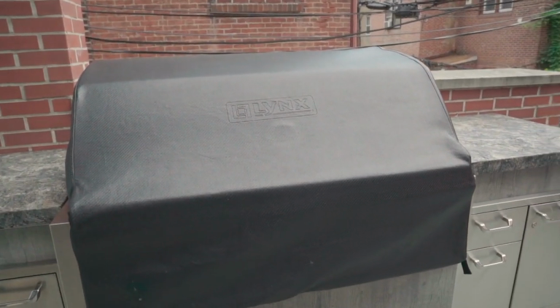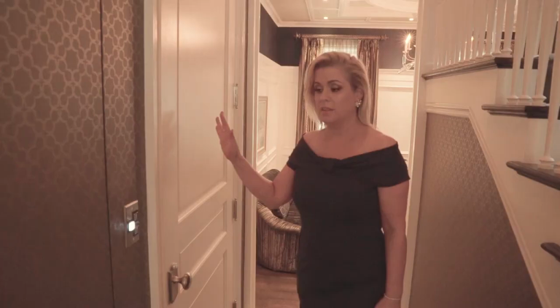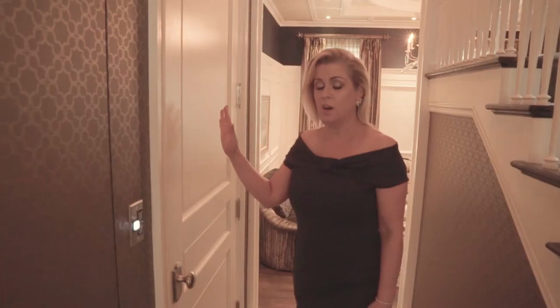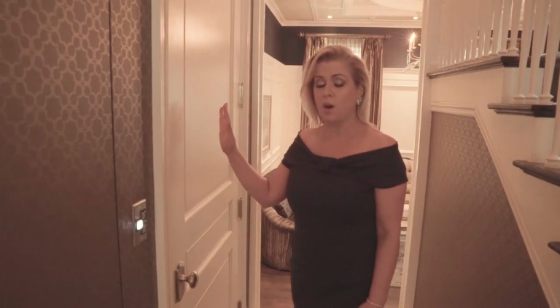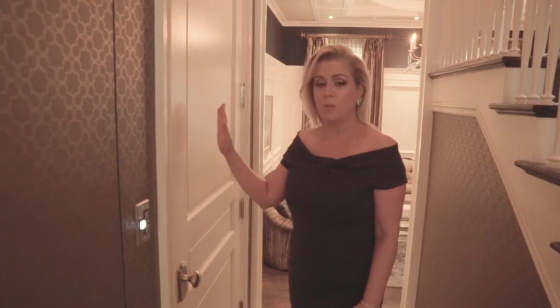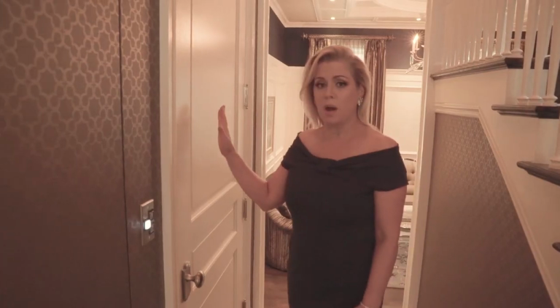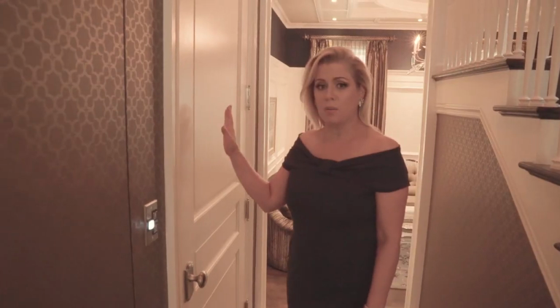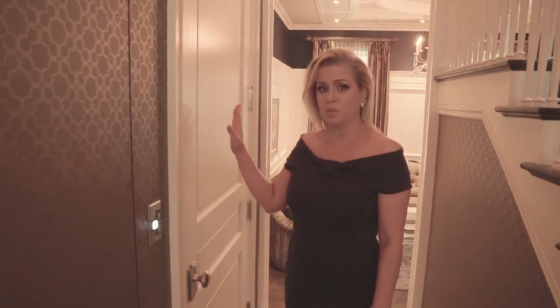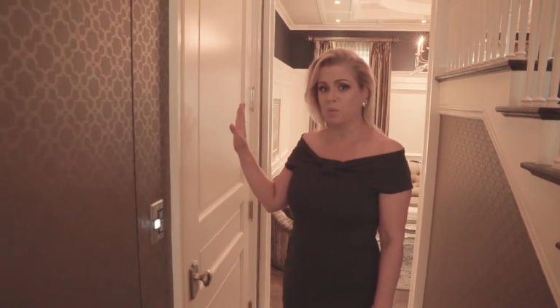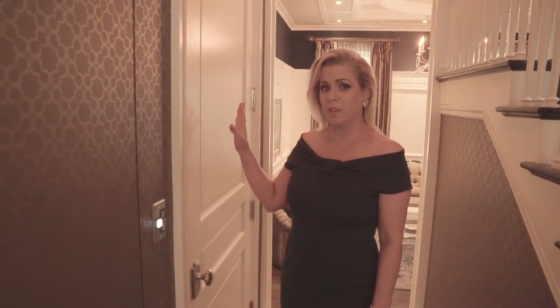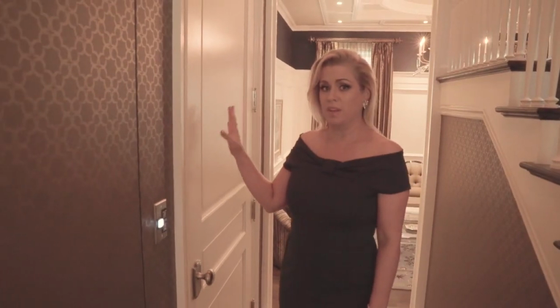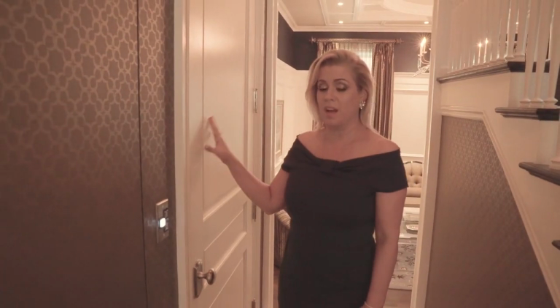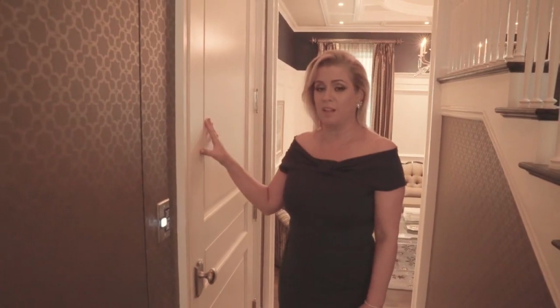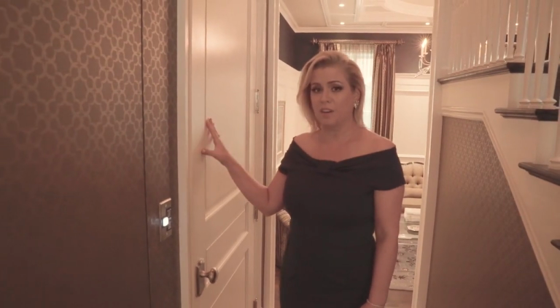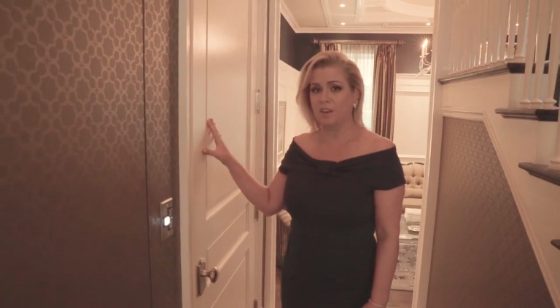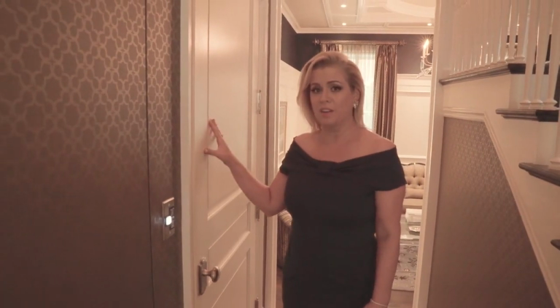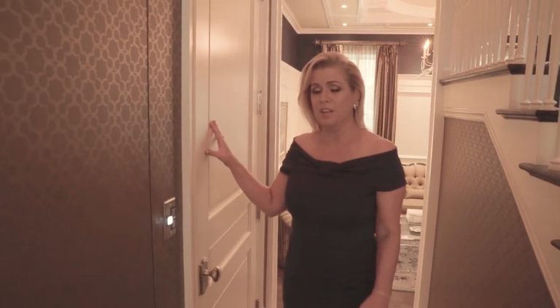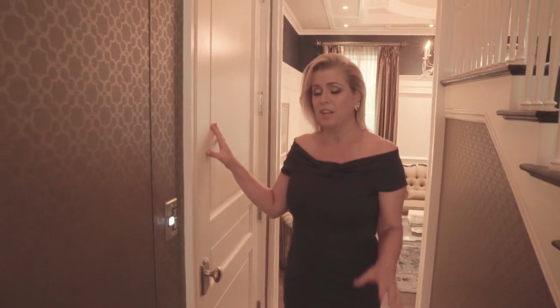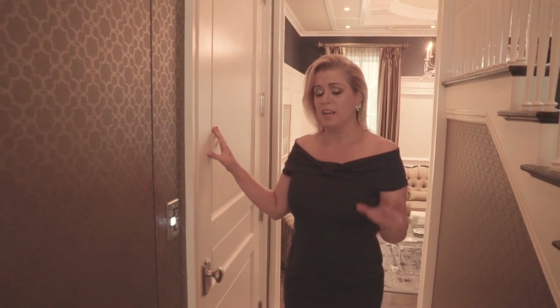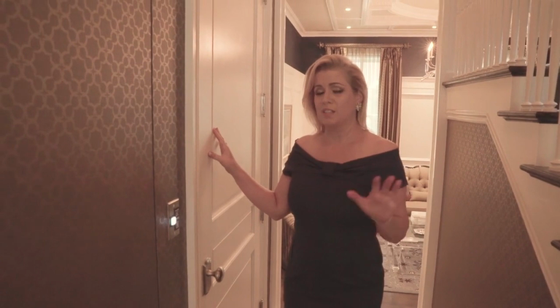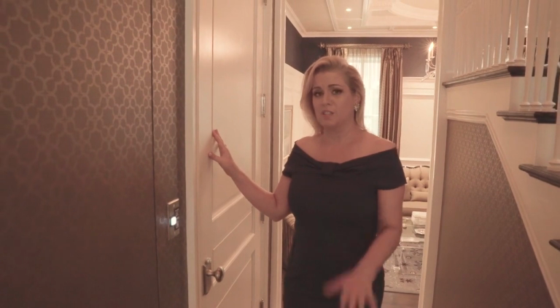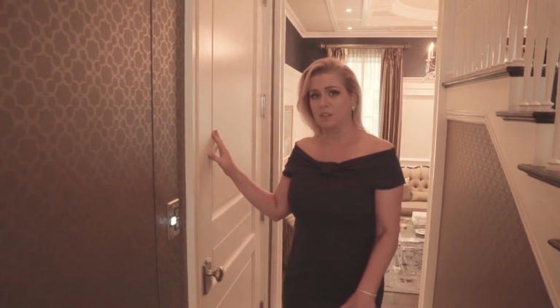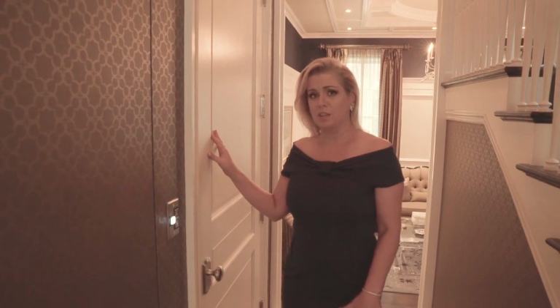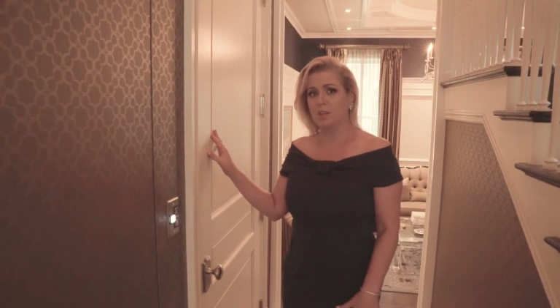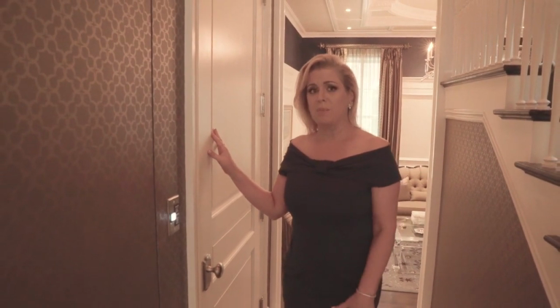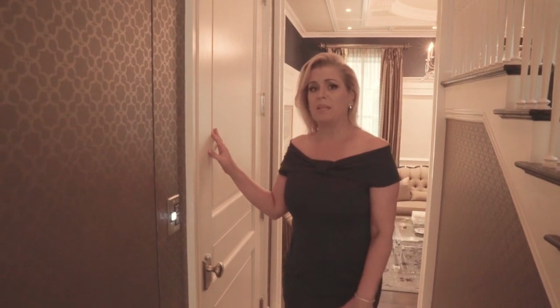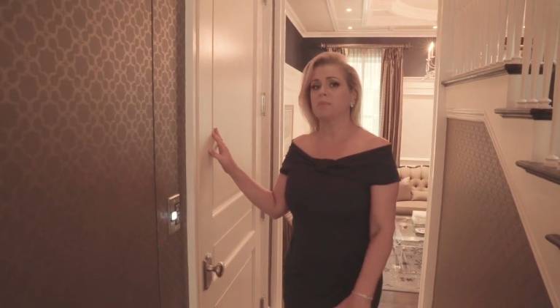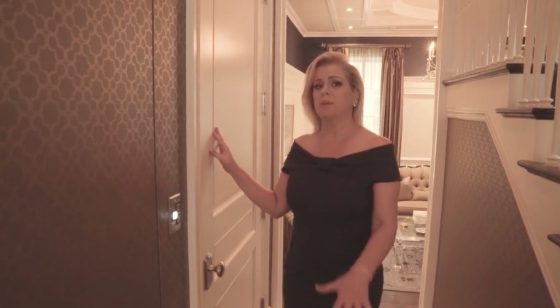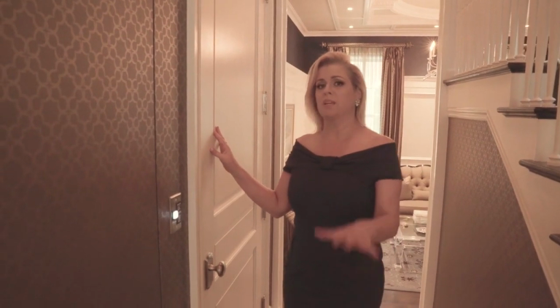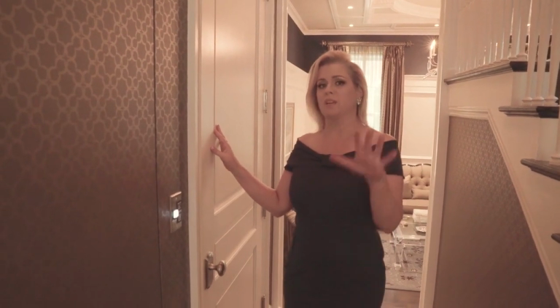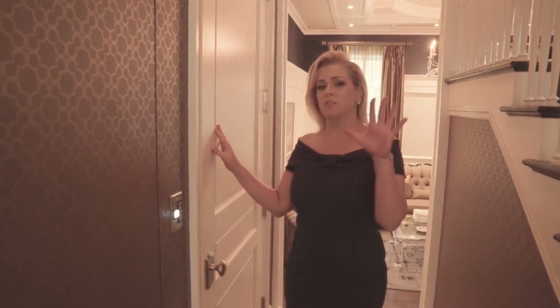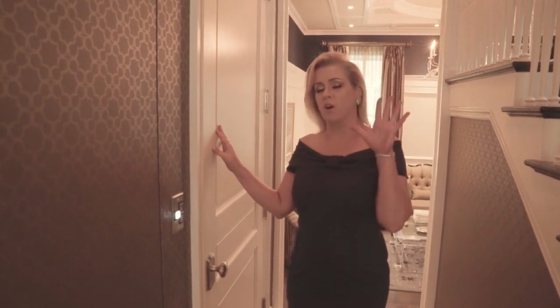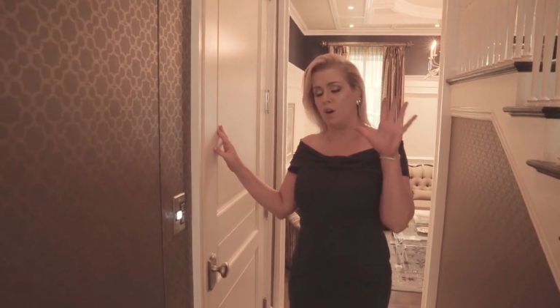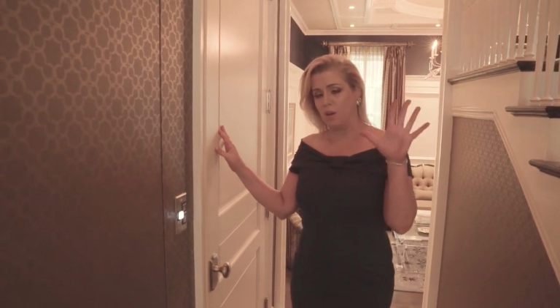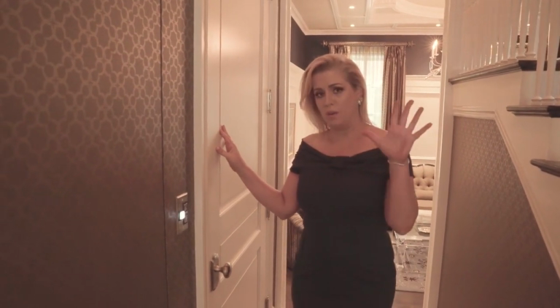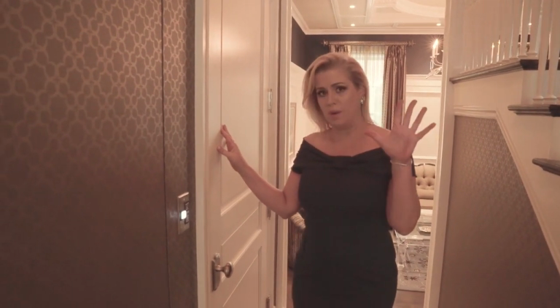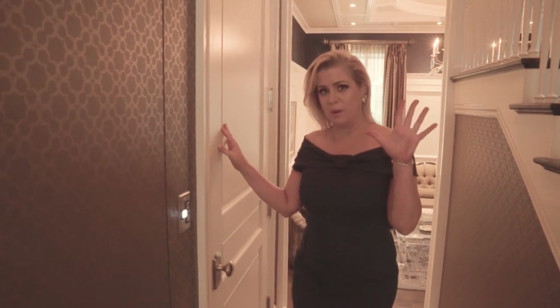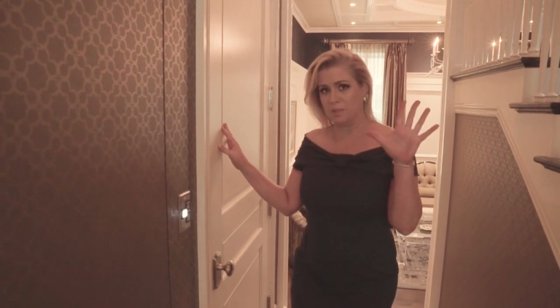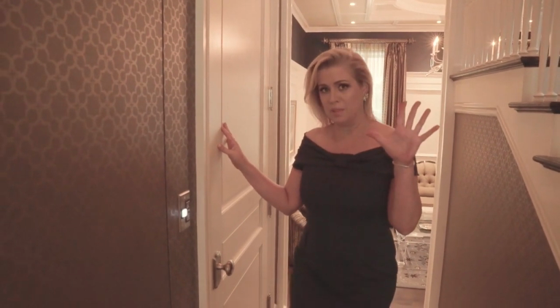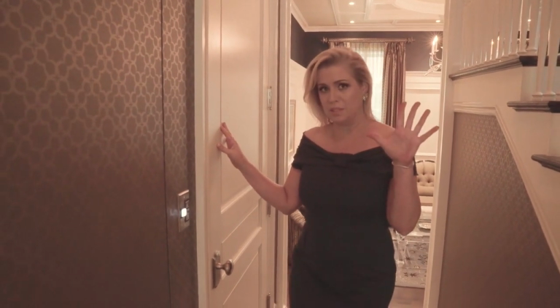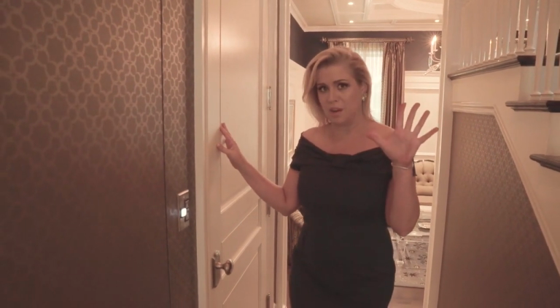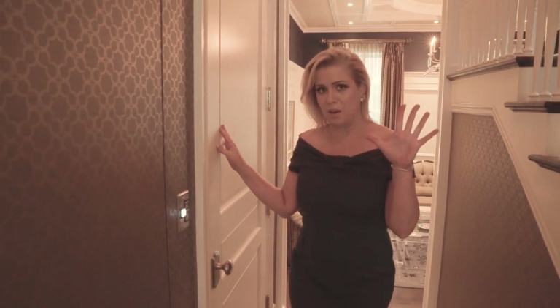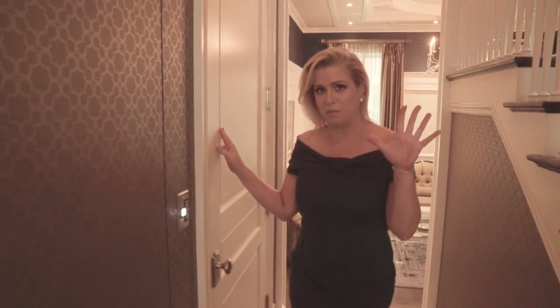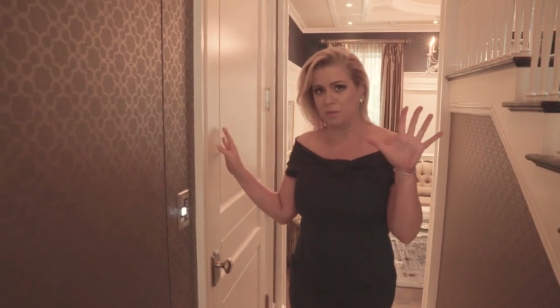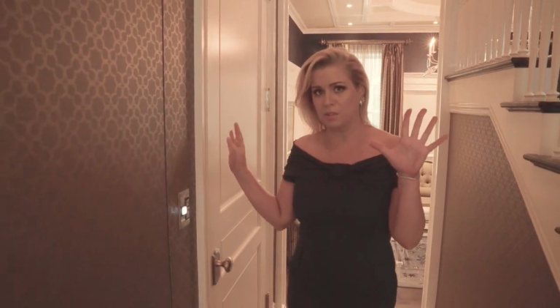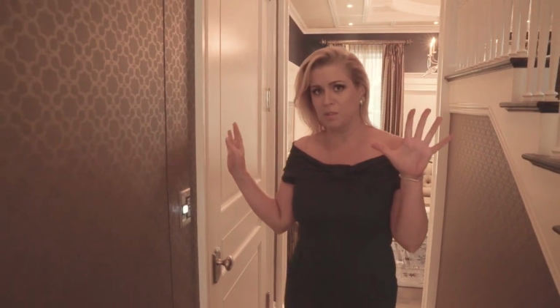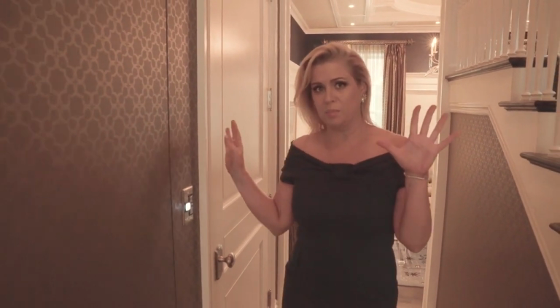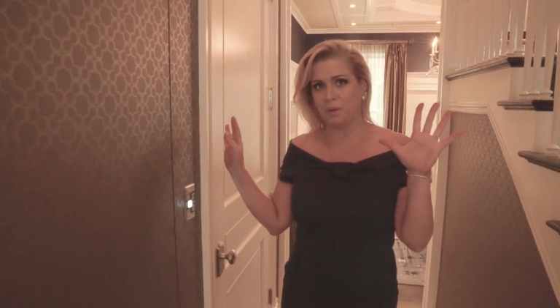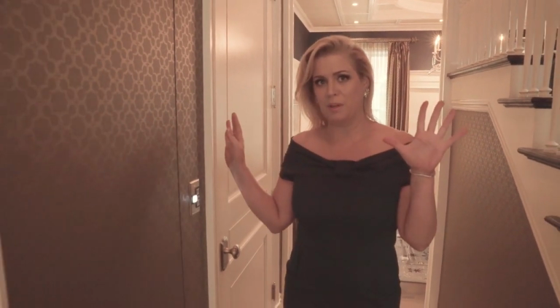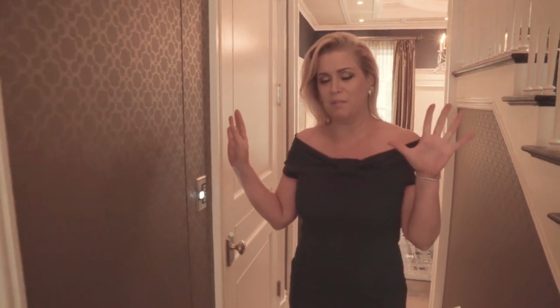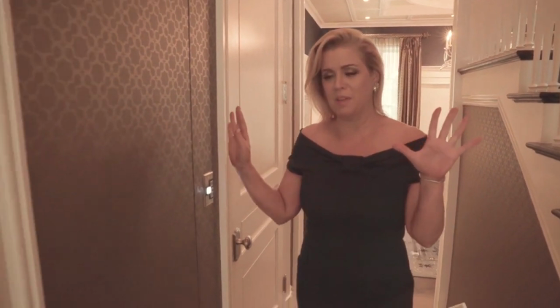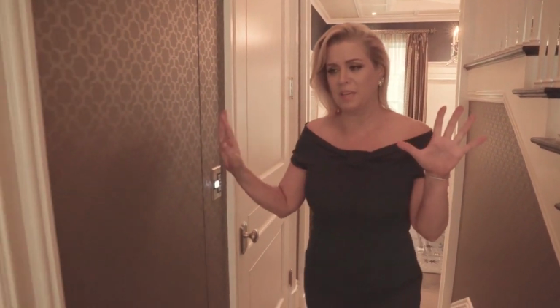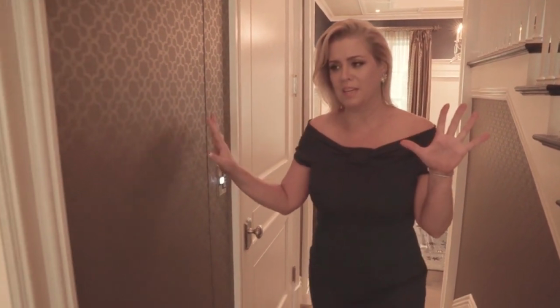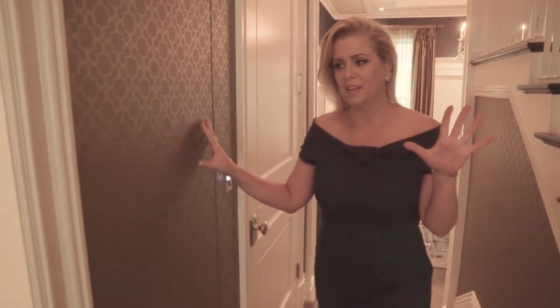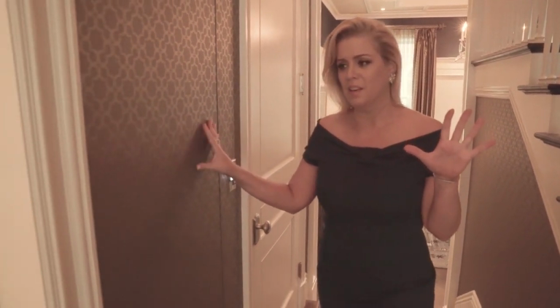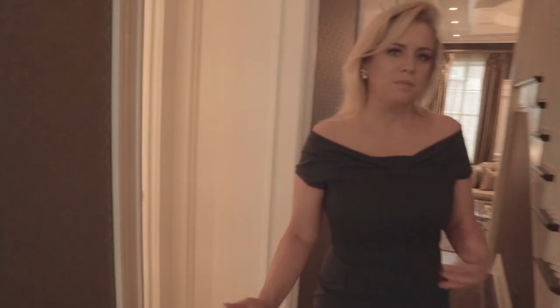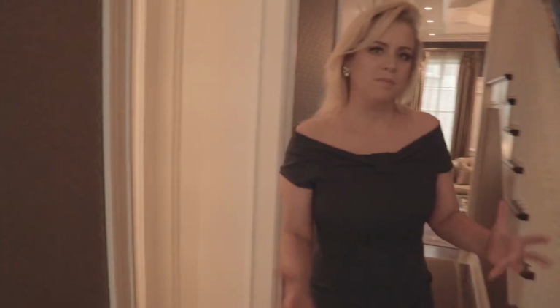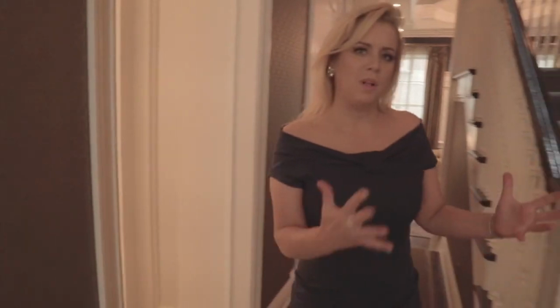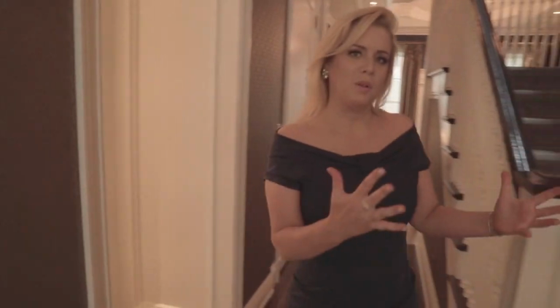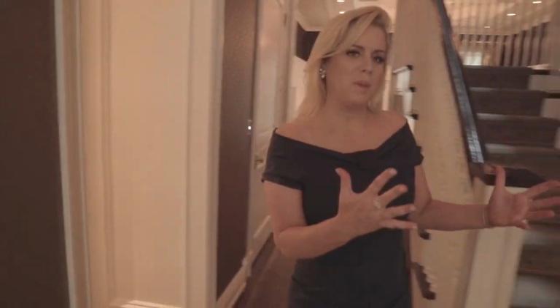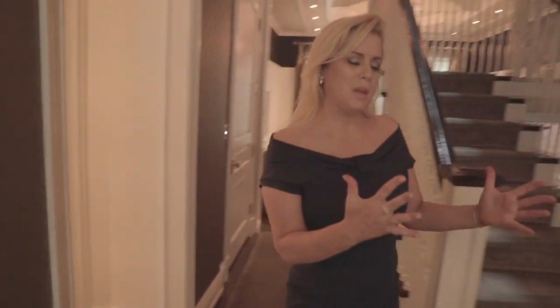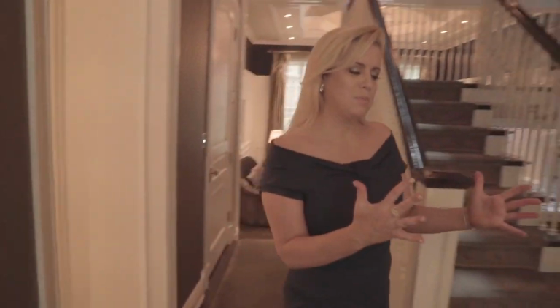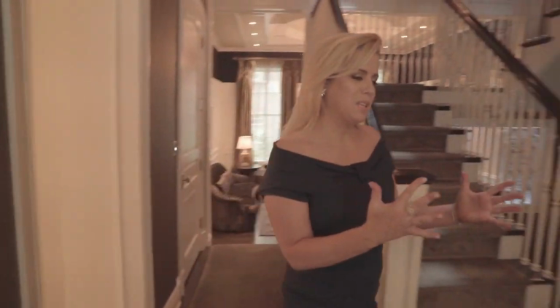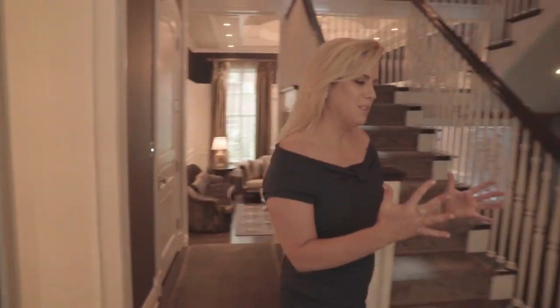The home comes with an elevator. It starts on the basement and goes all the way up to the top floor — super convenient. Follow me upstairs.